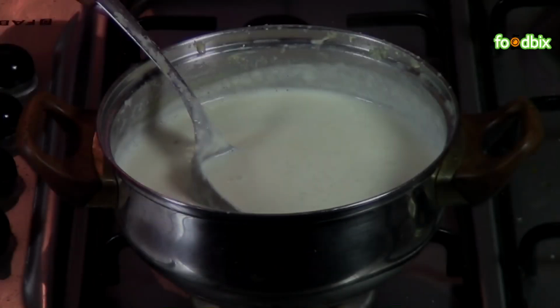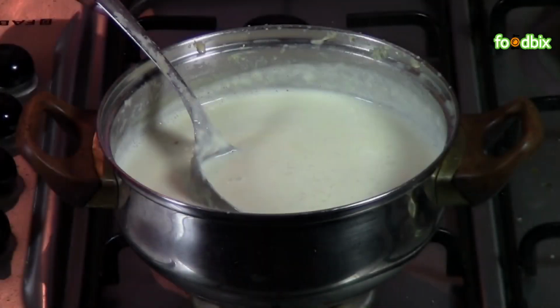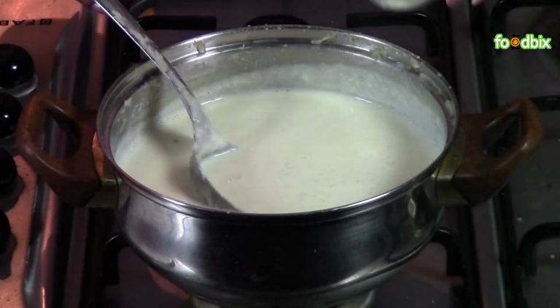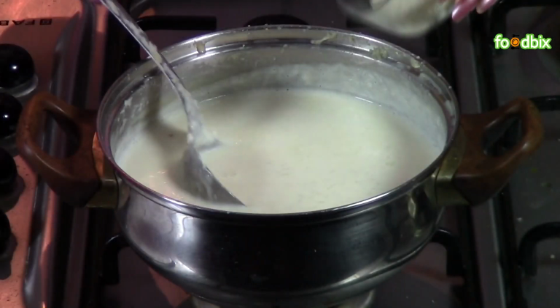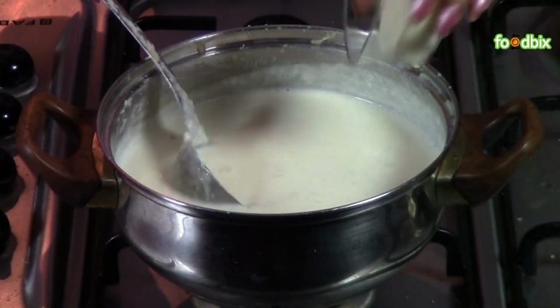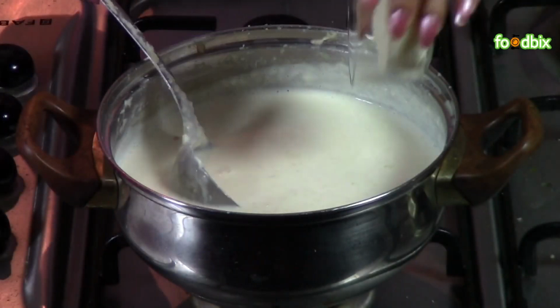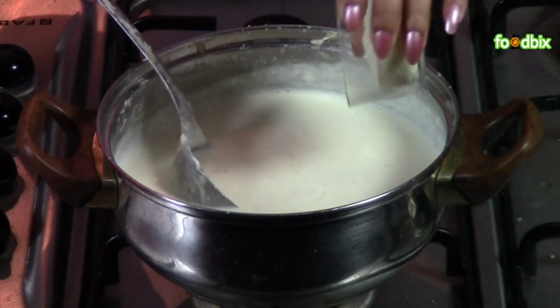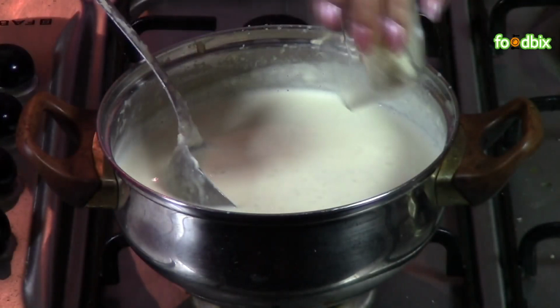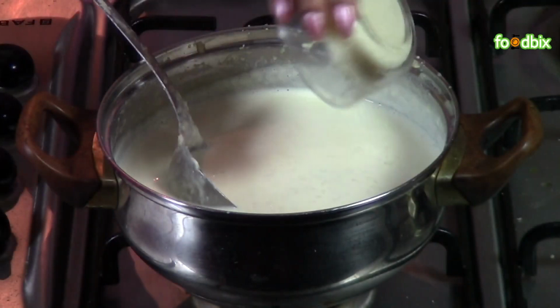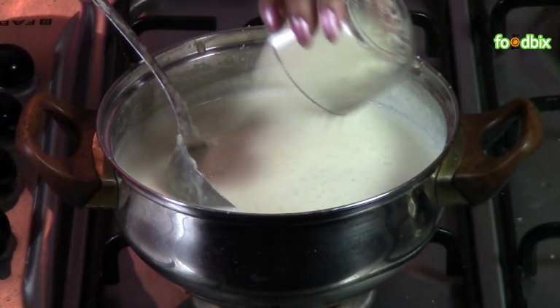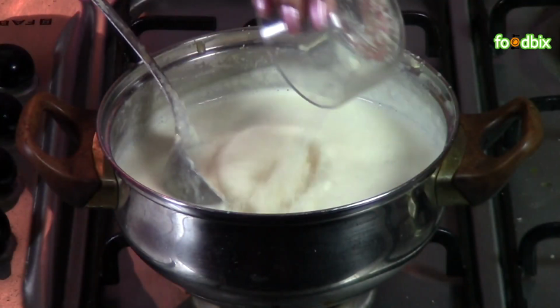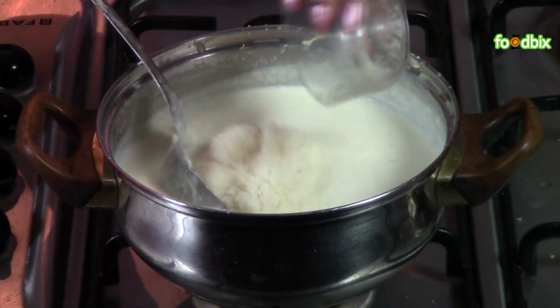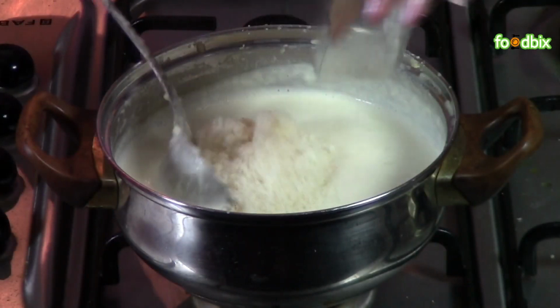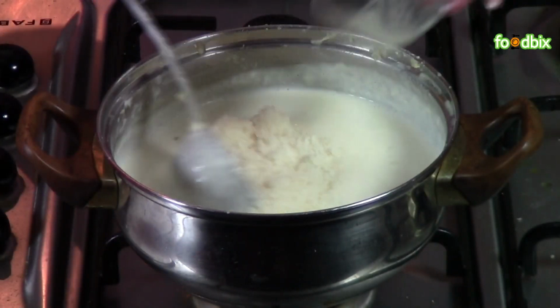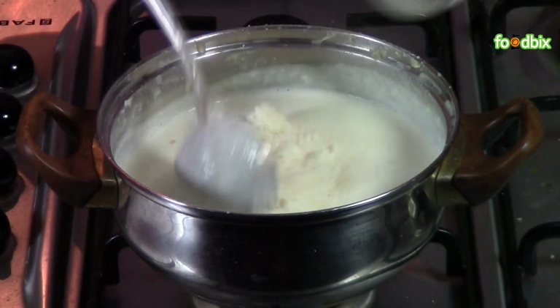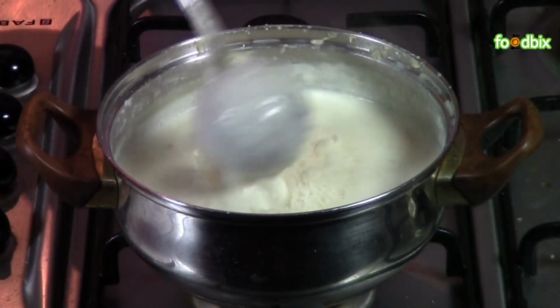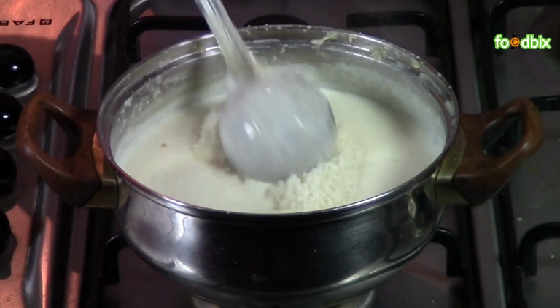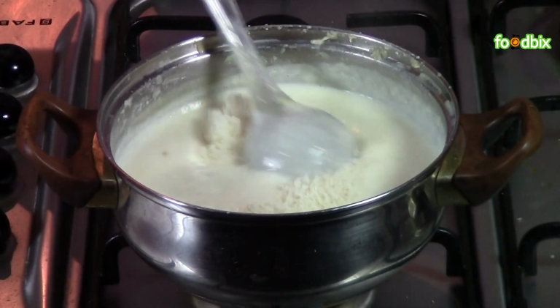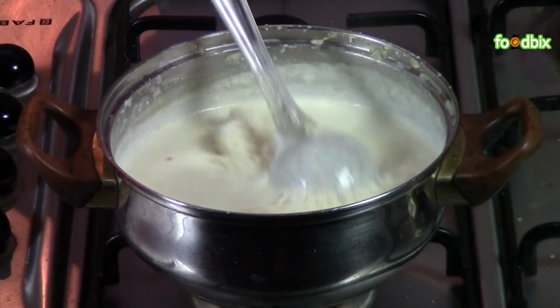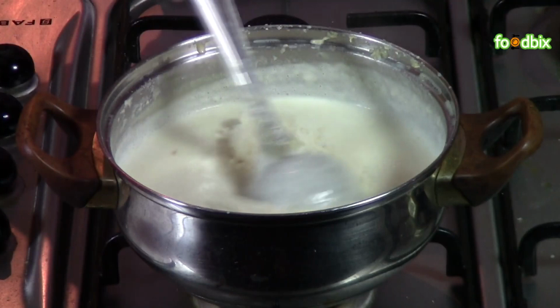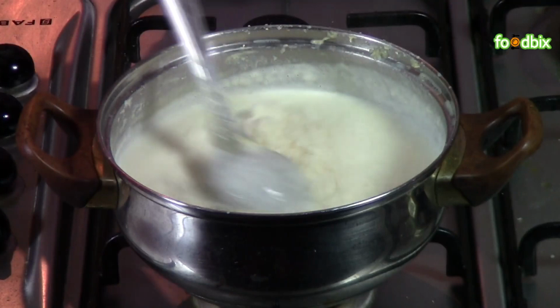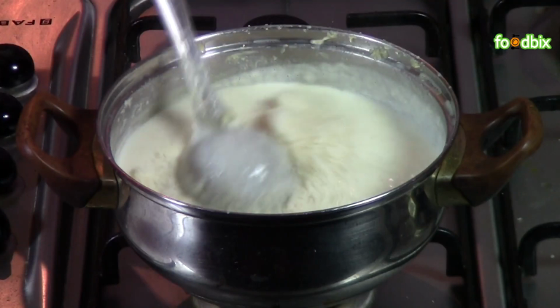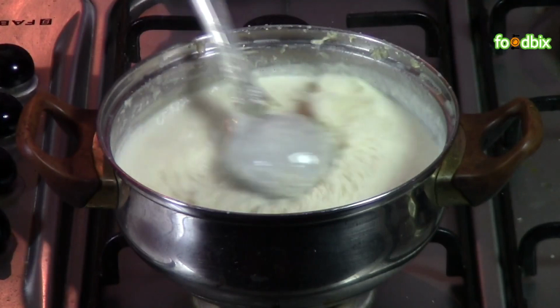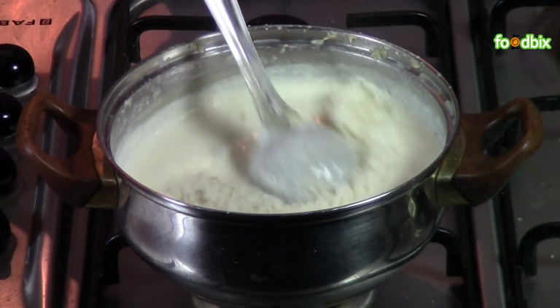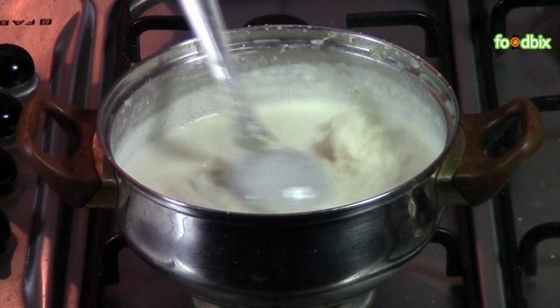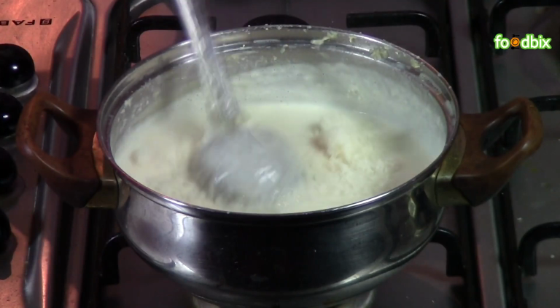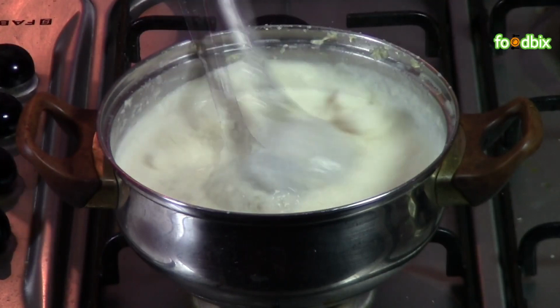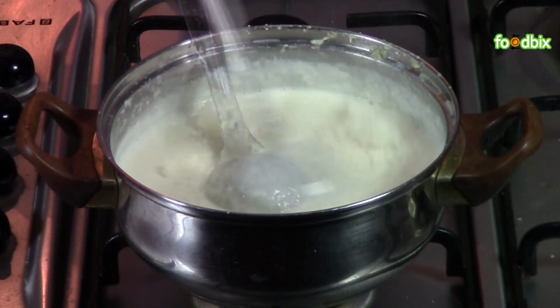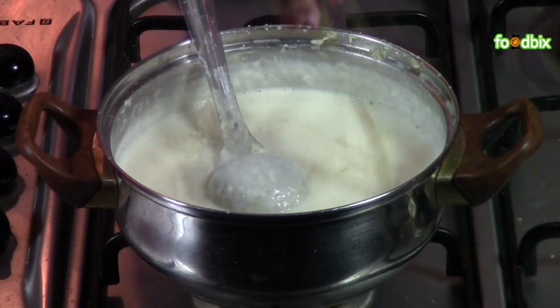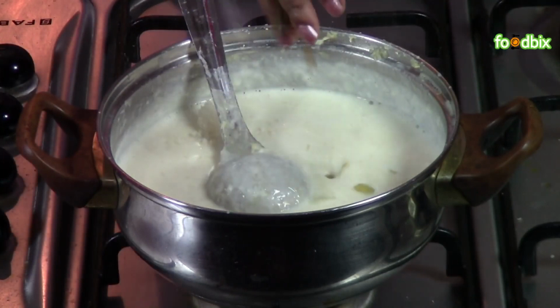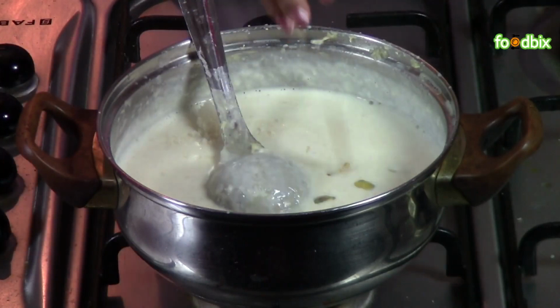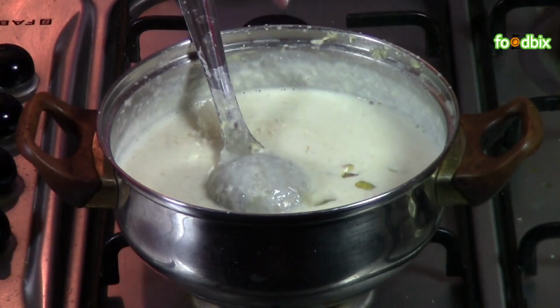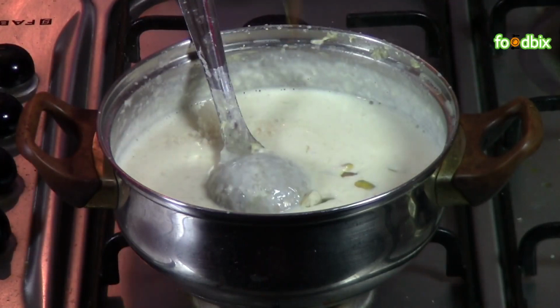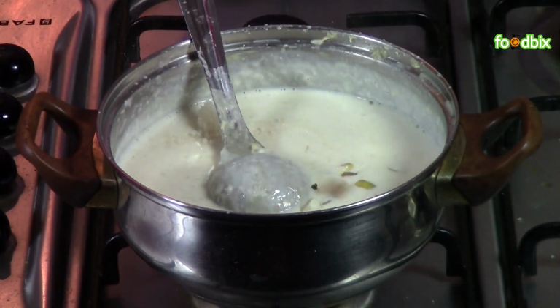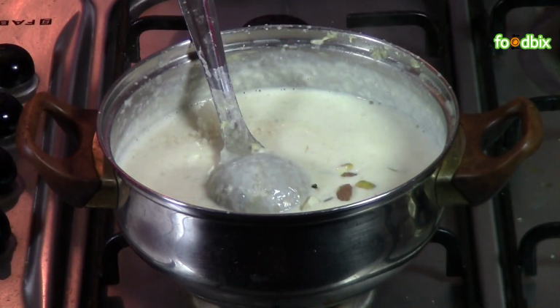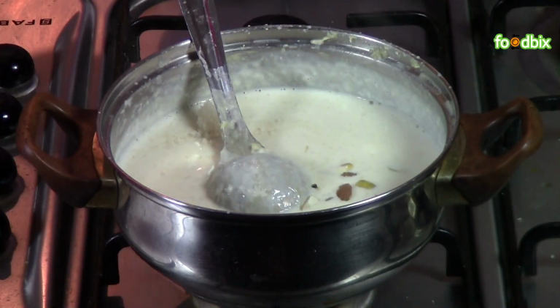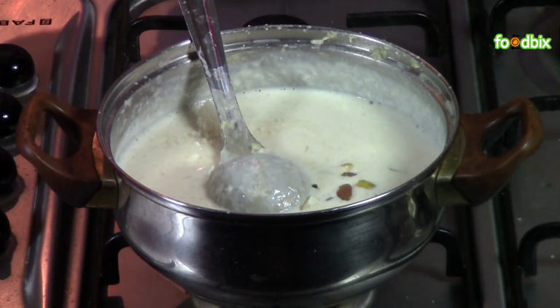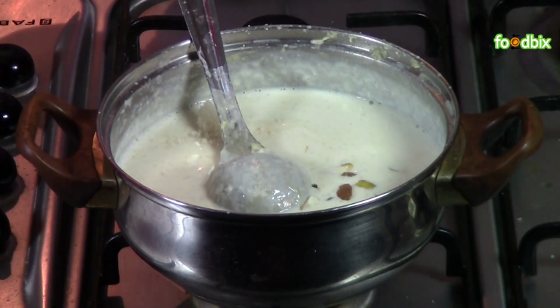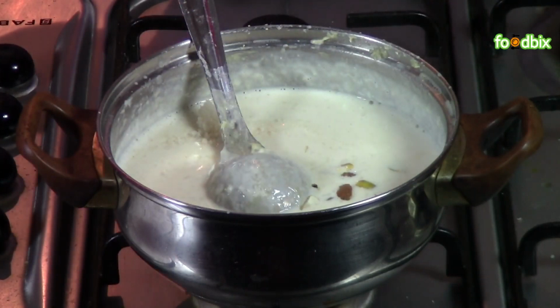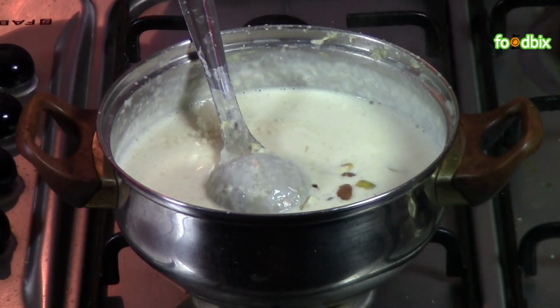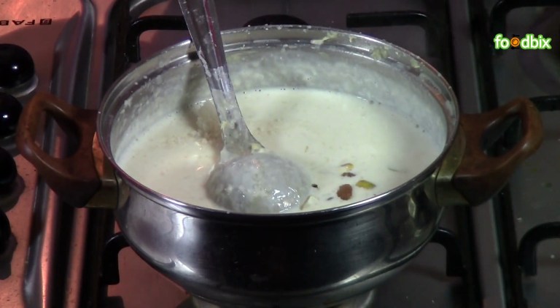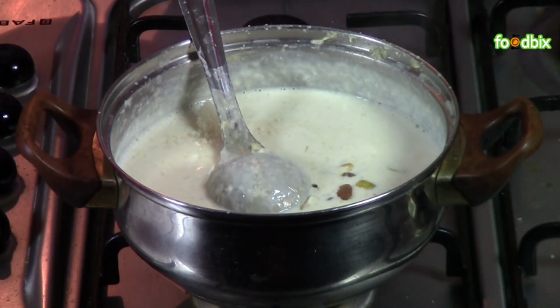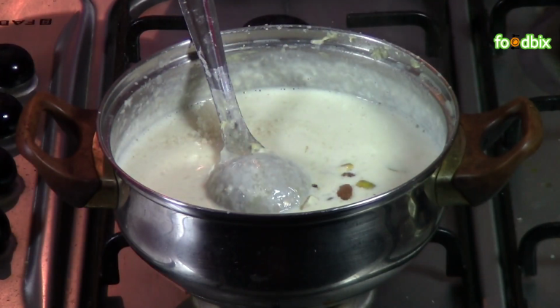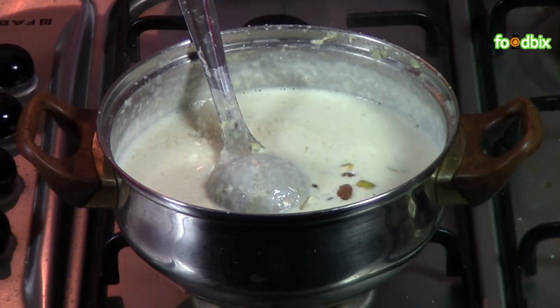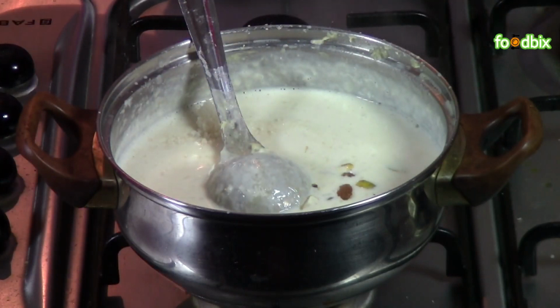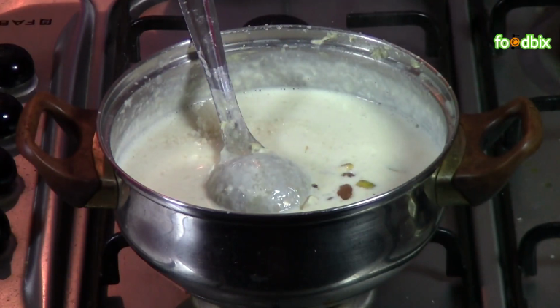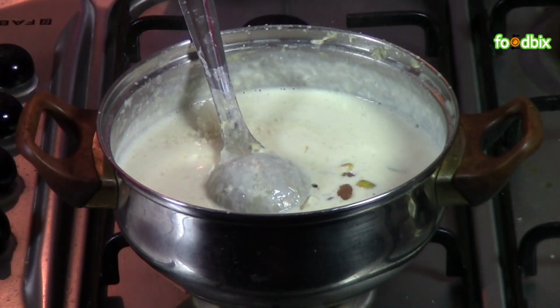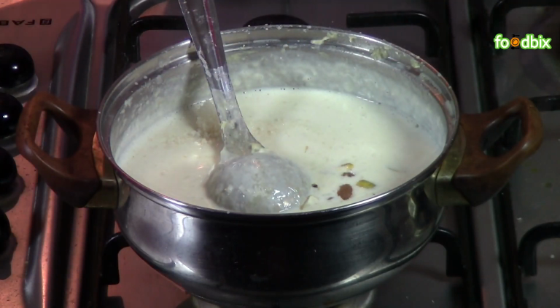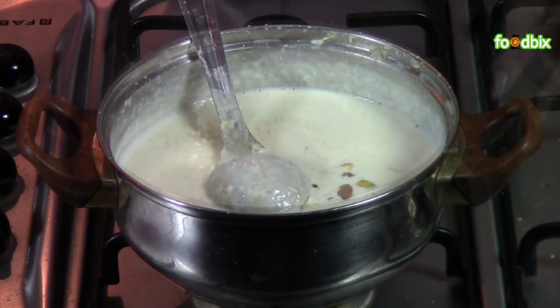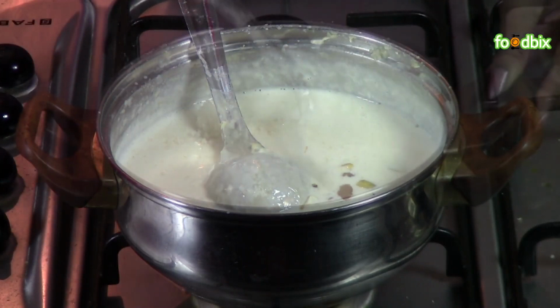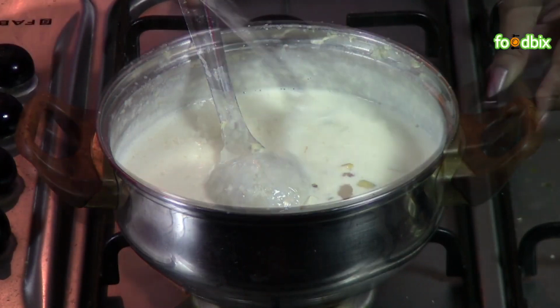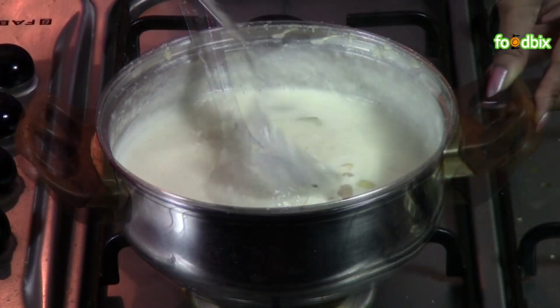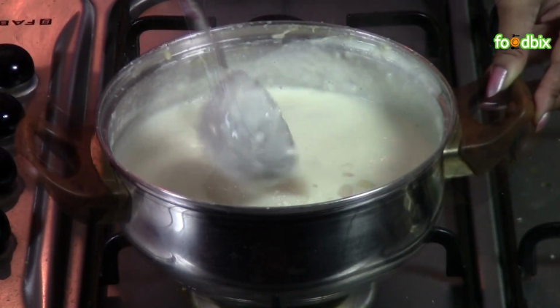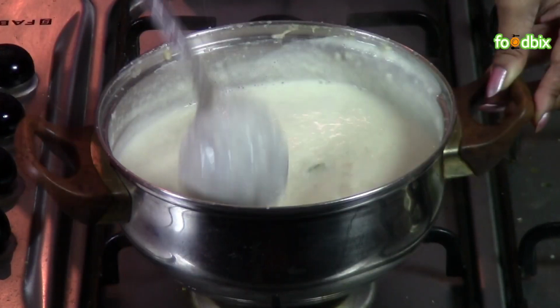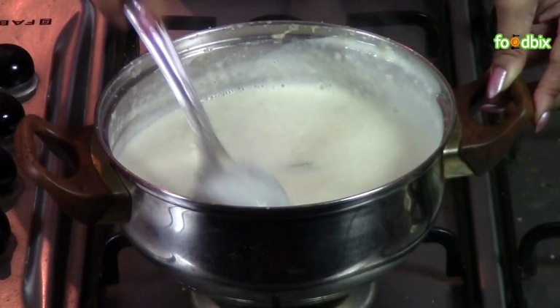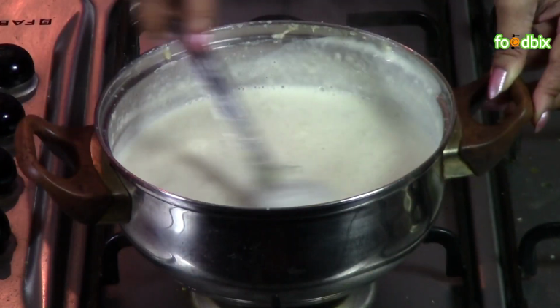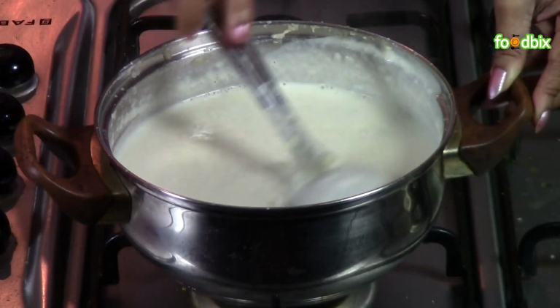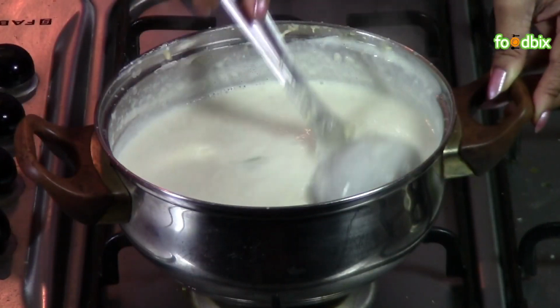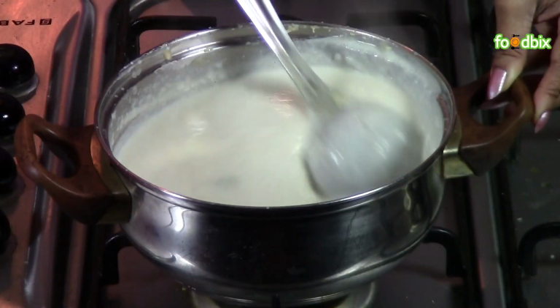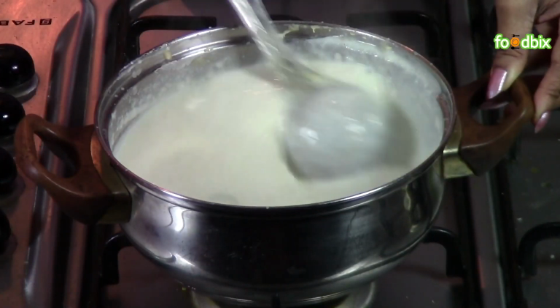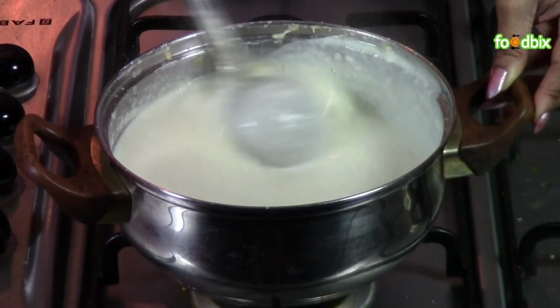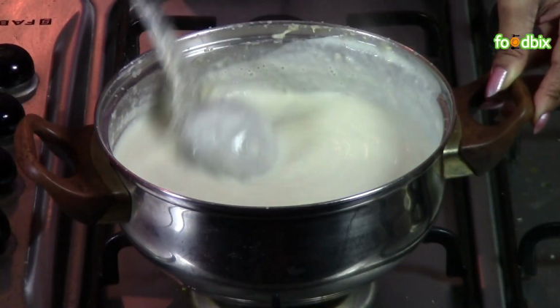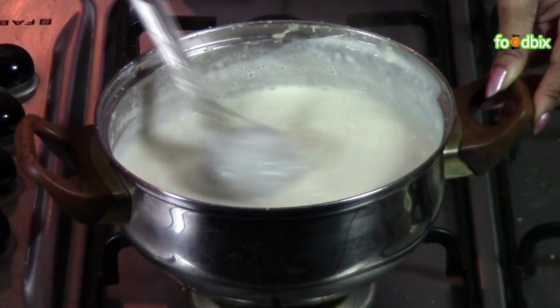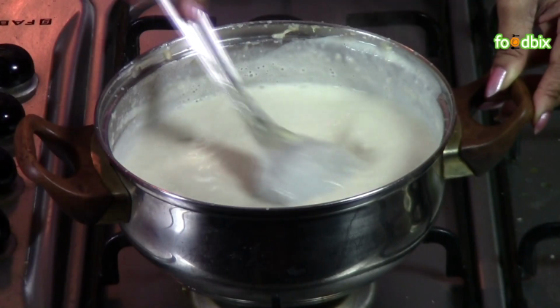Now we will add this dried coconut and dry fruits. Mix them nicely.